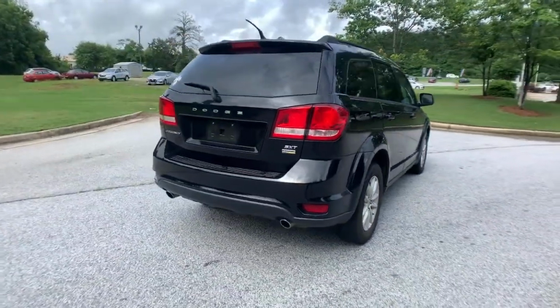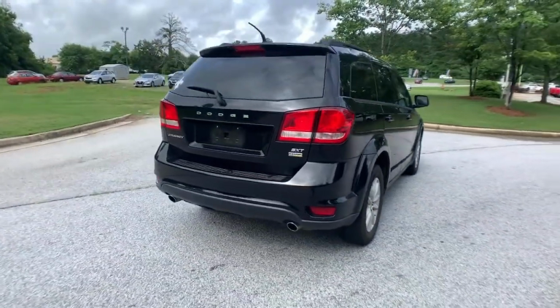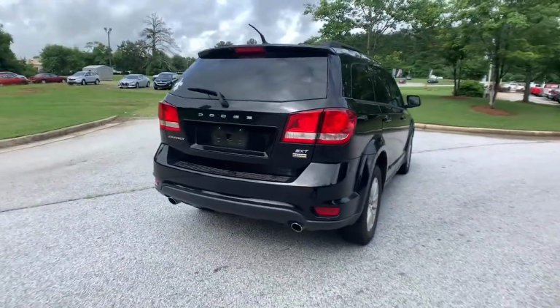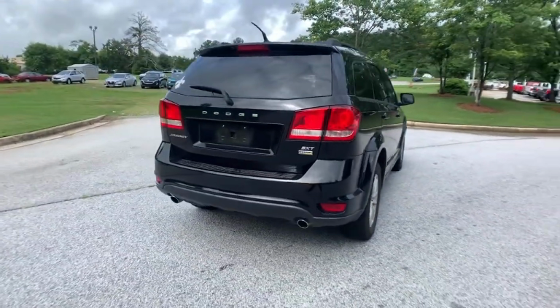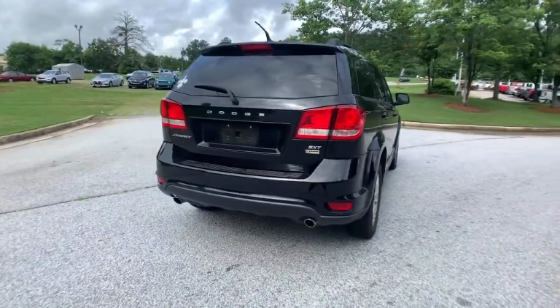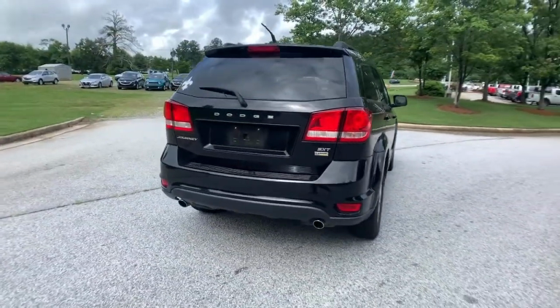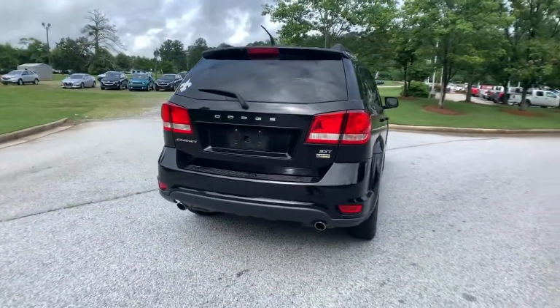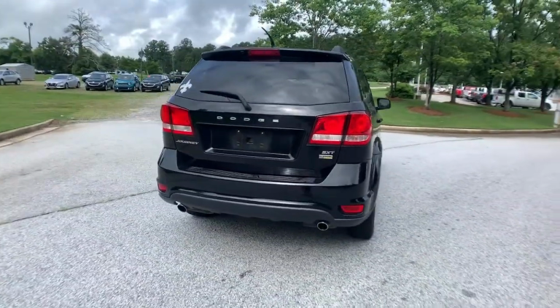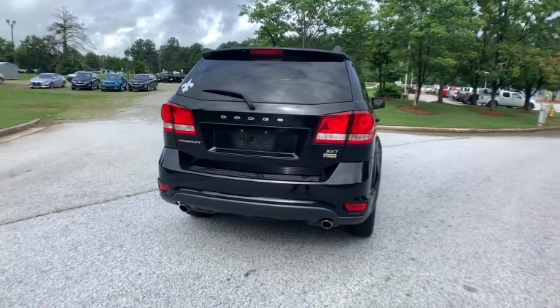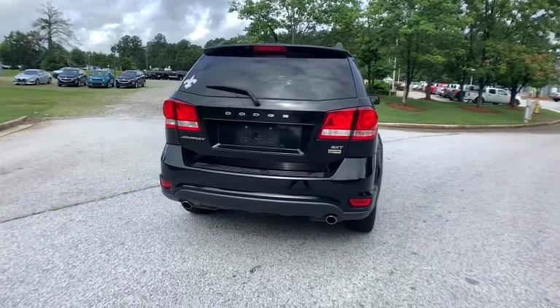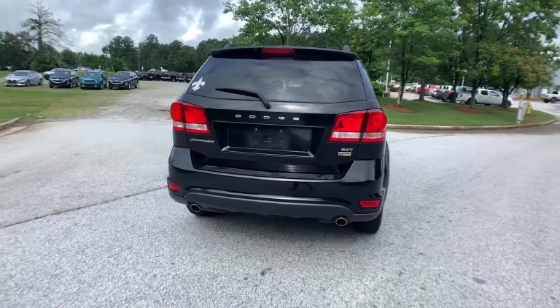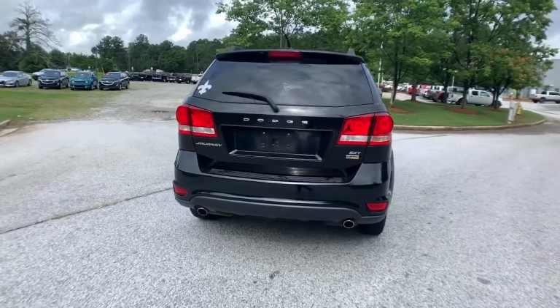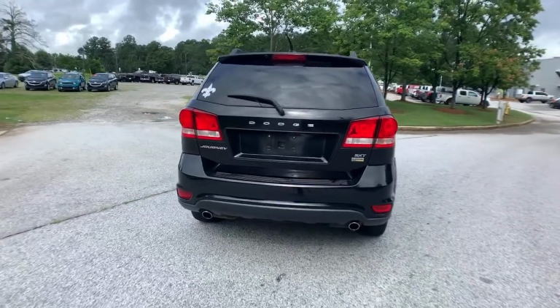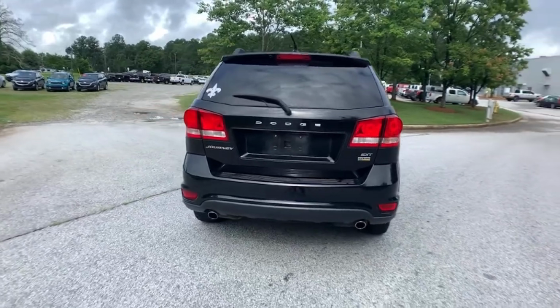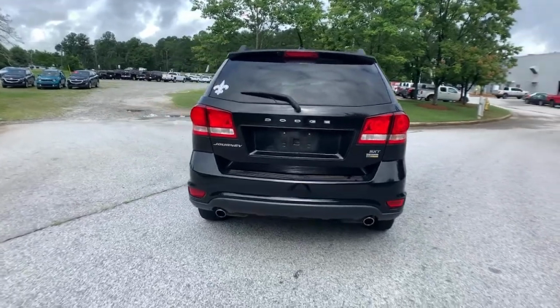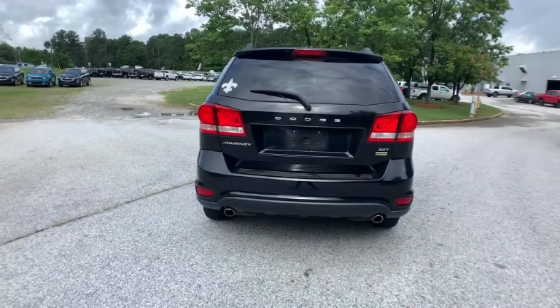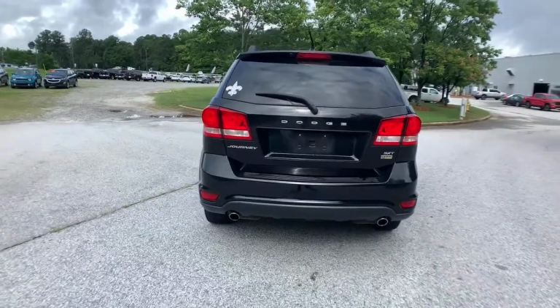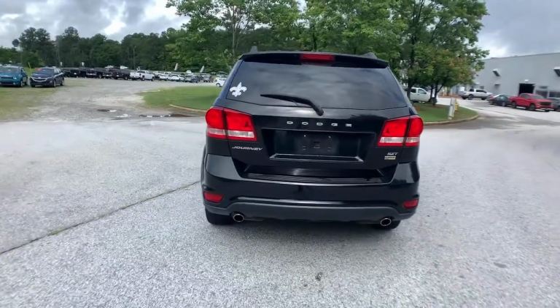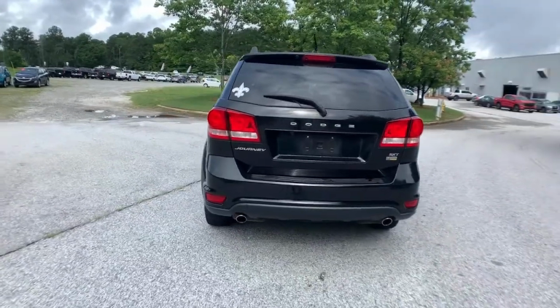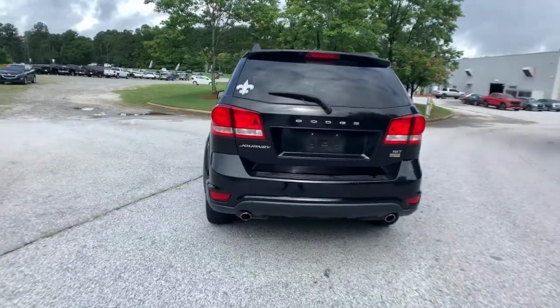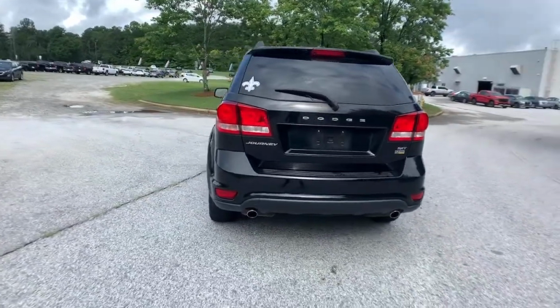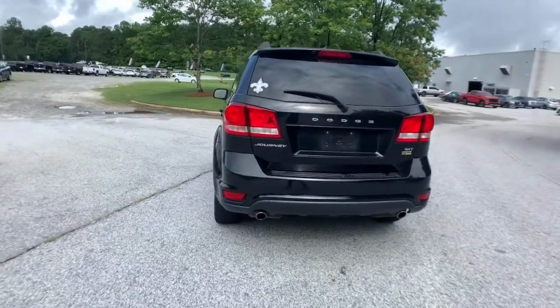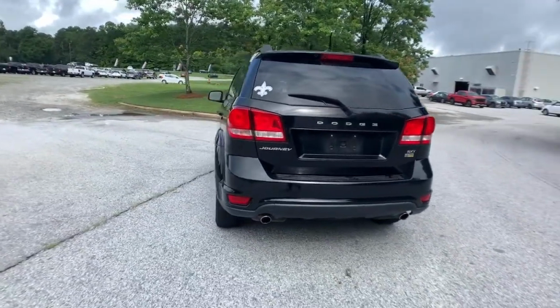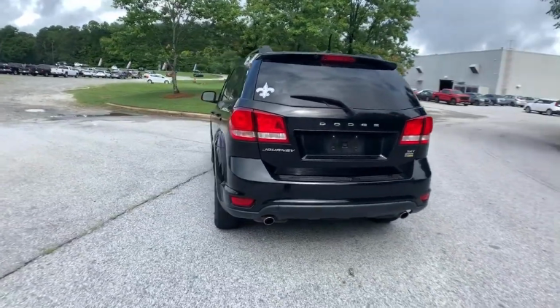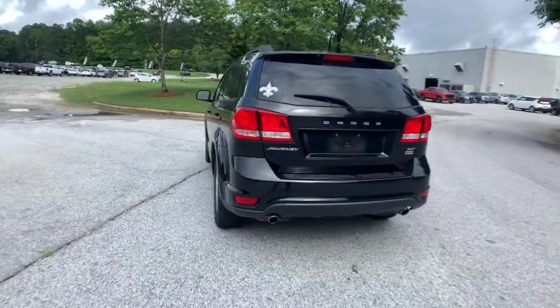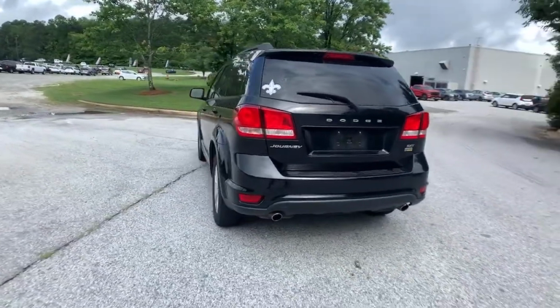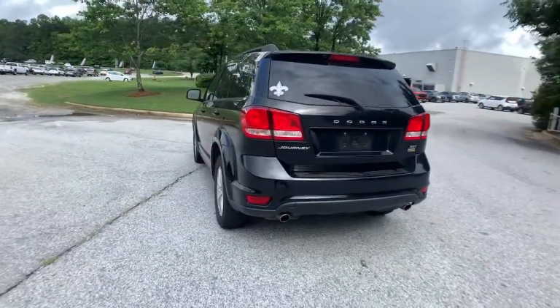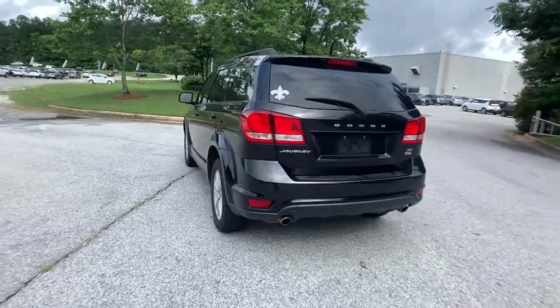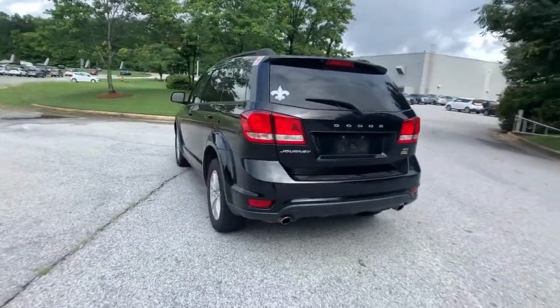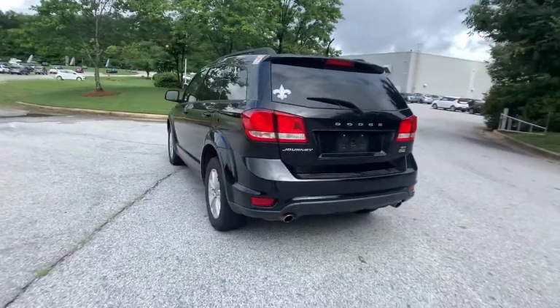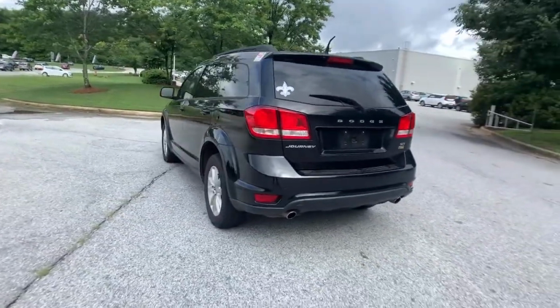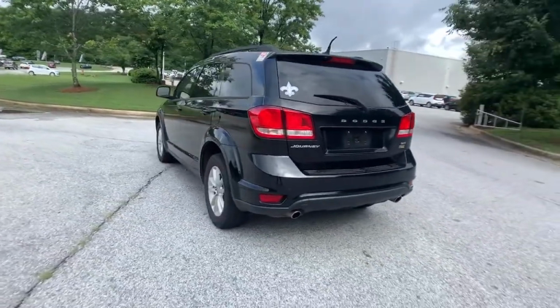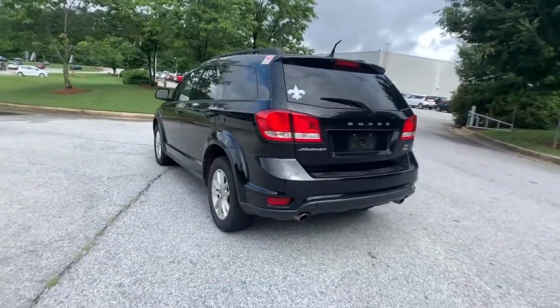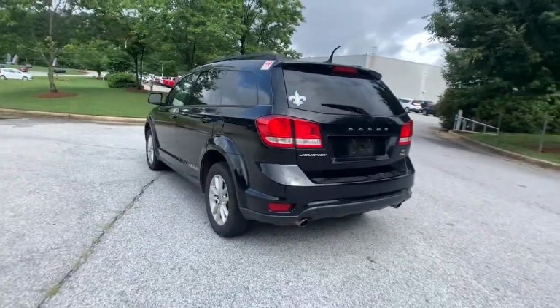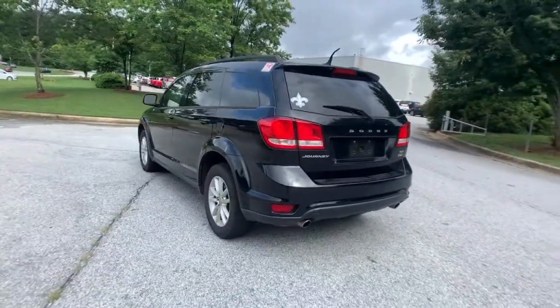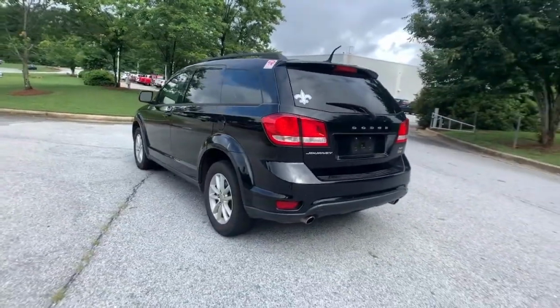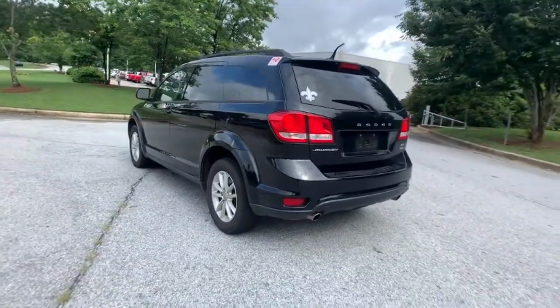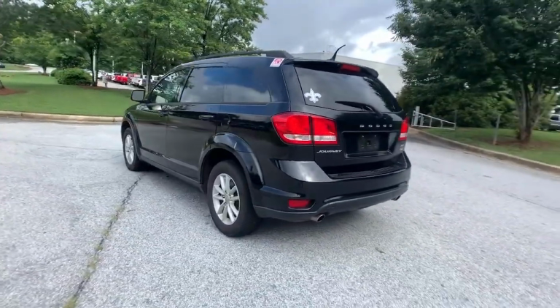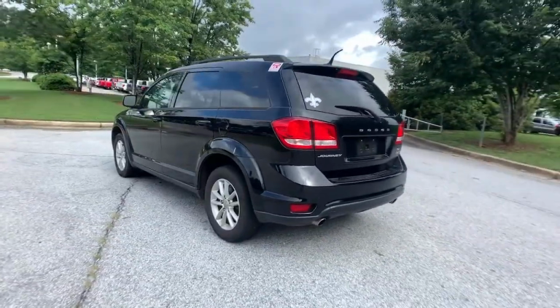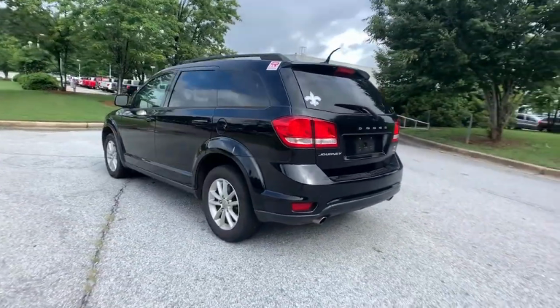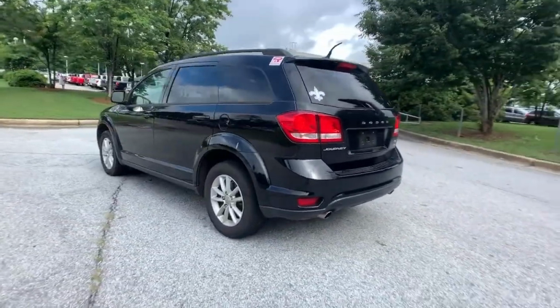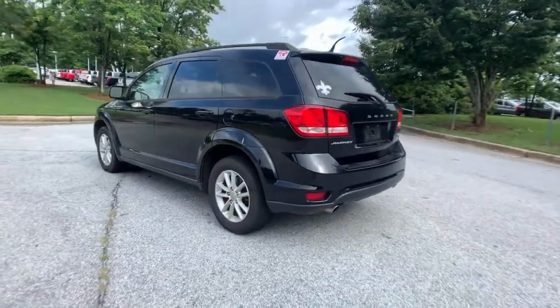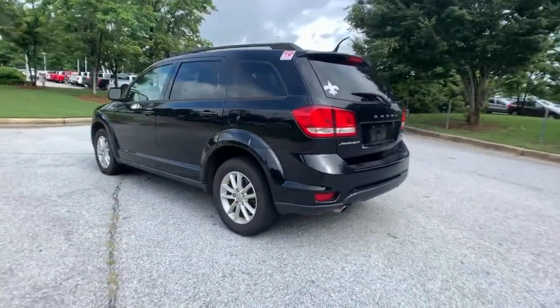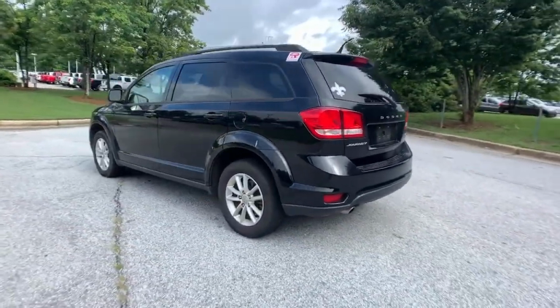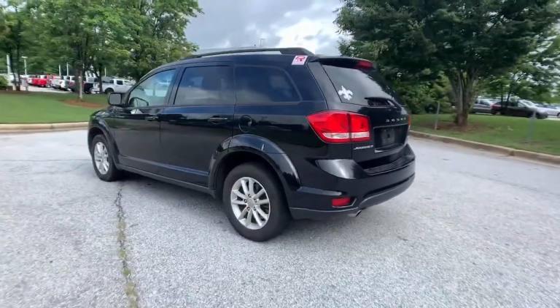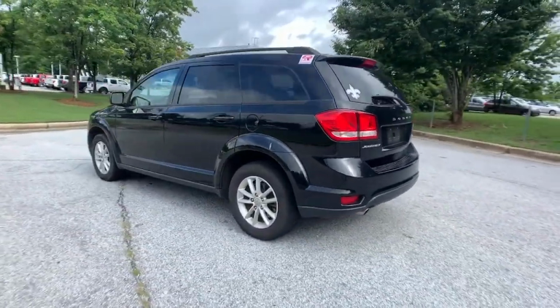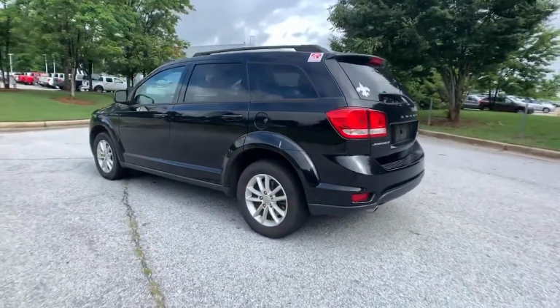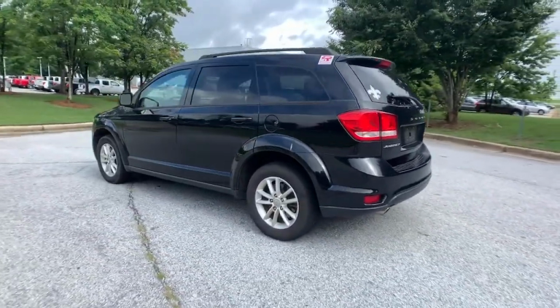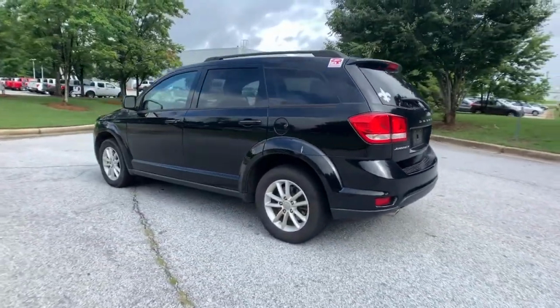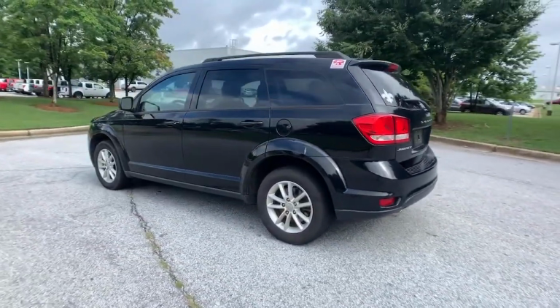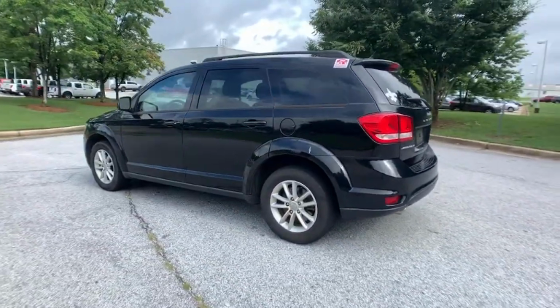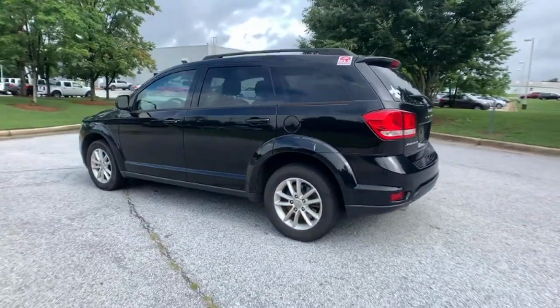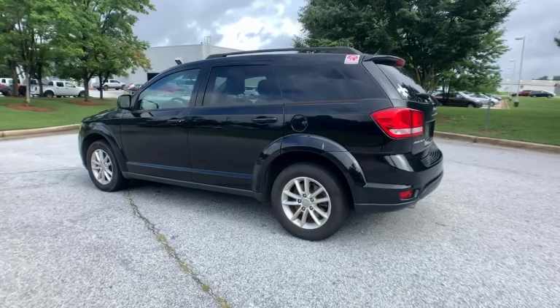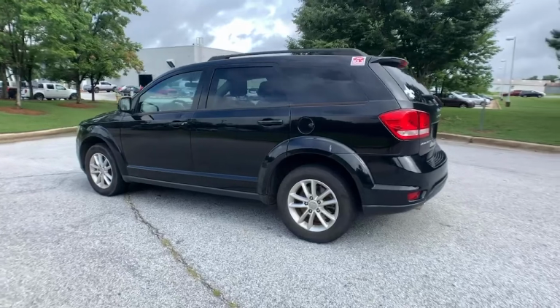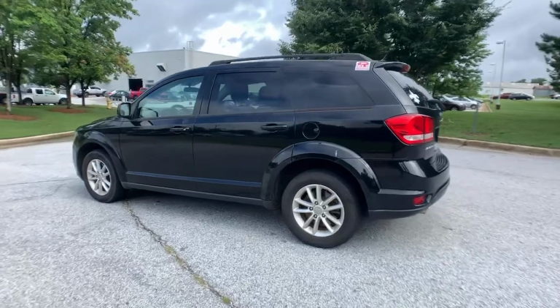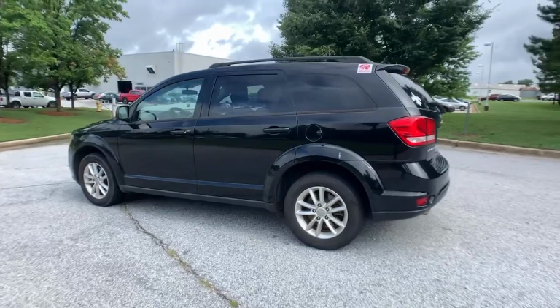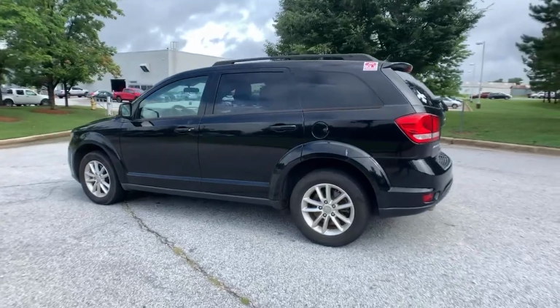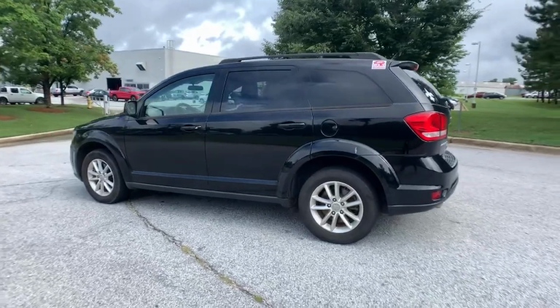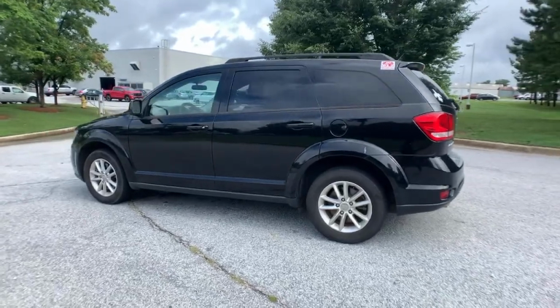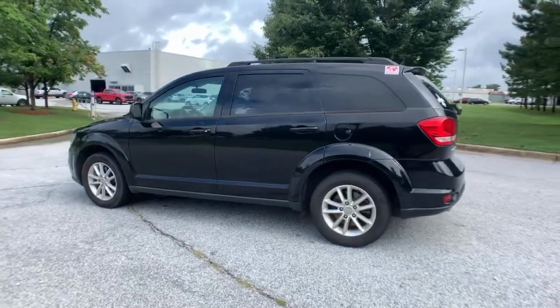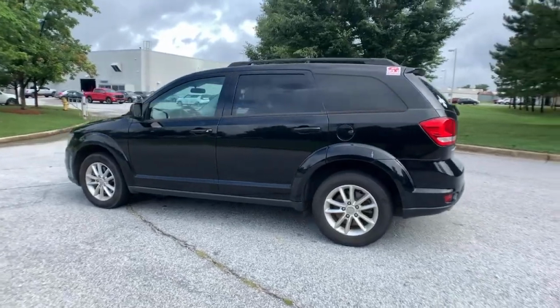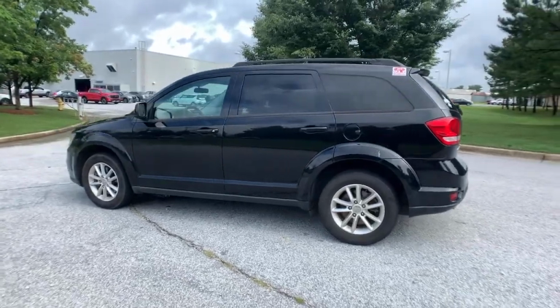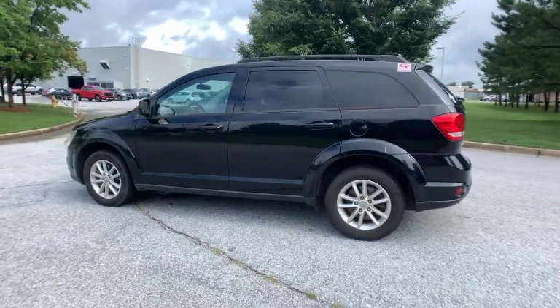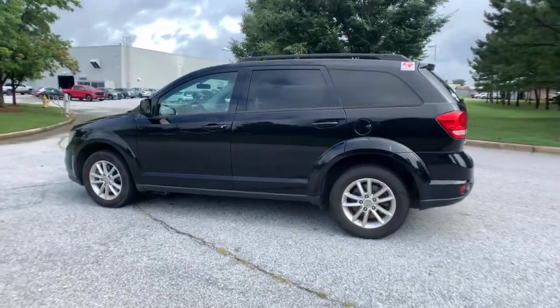This well-equipped vehicle is an excellent value and will help you make the most of every drive. All you need to do is relax and enjoy the ride.